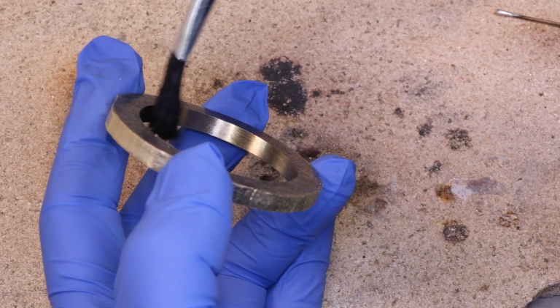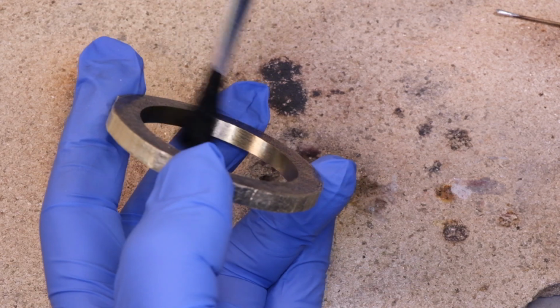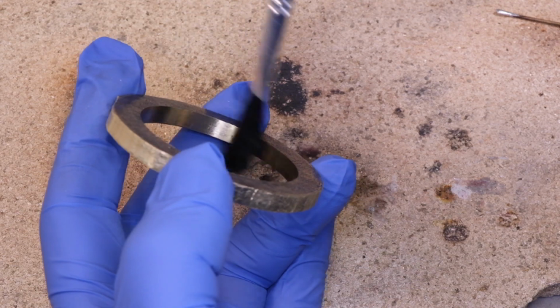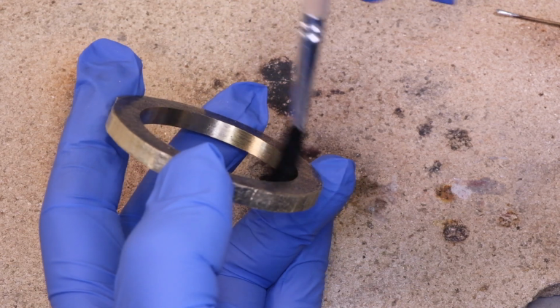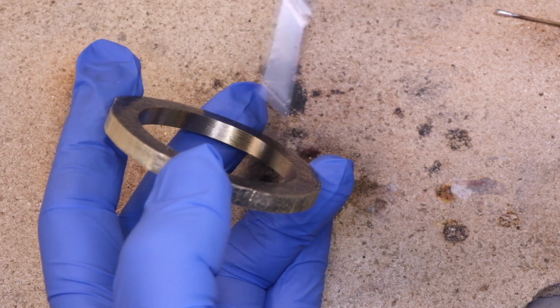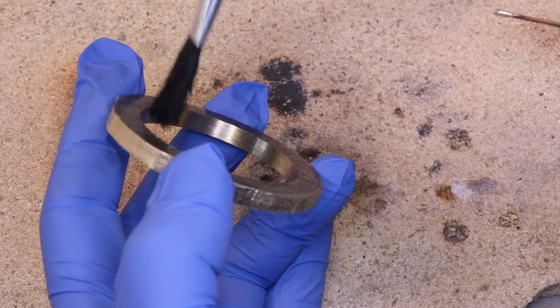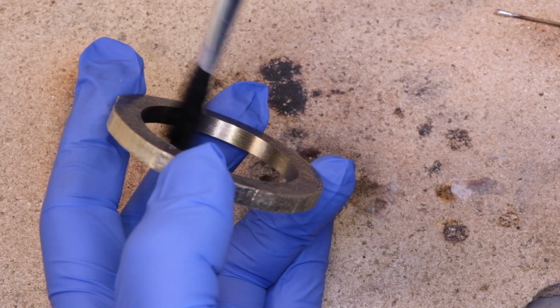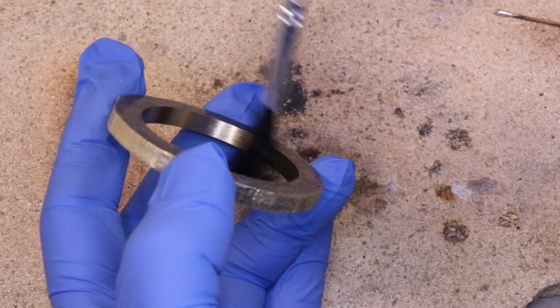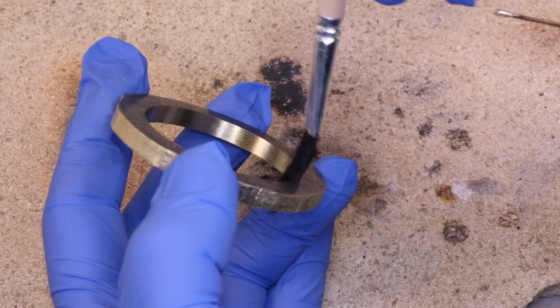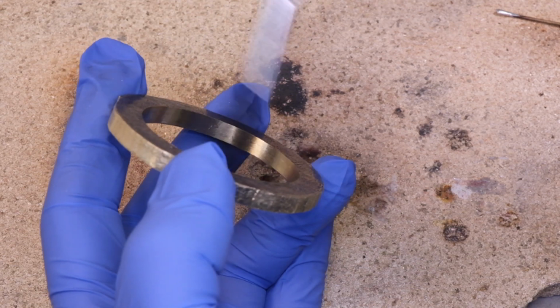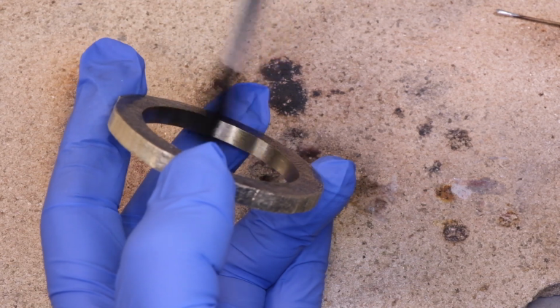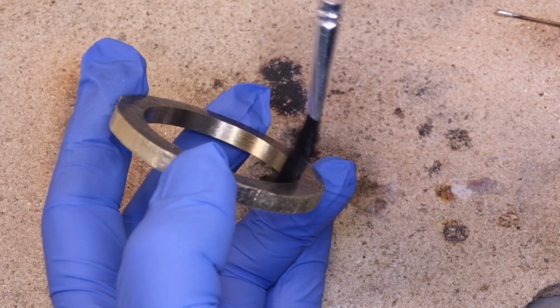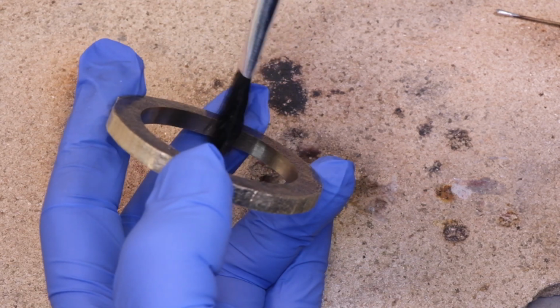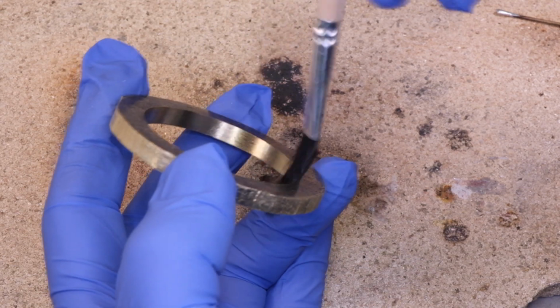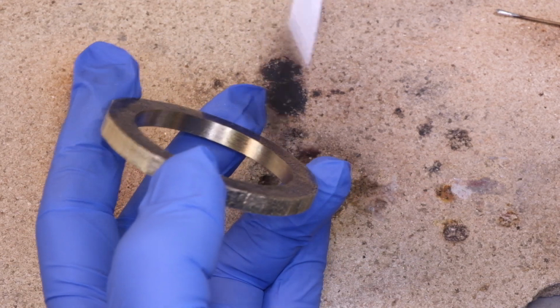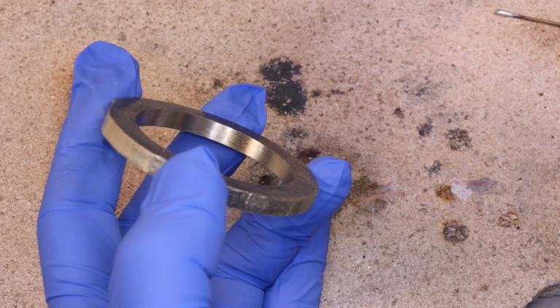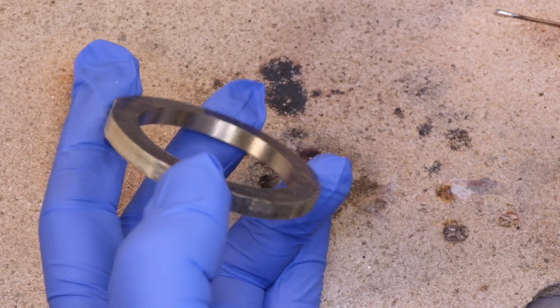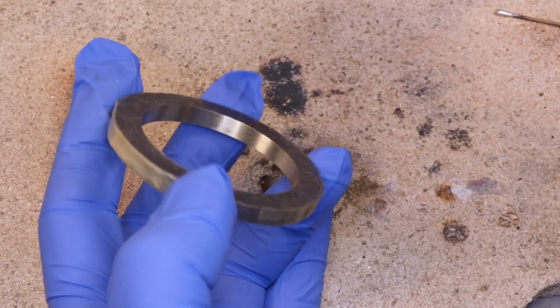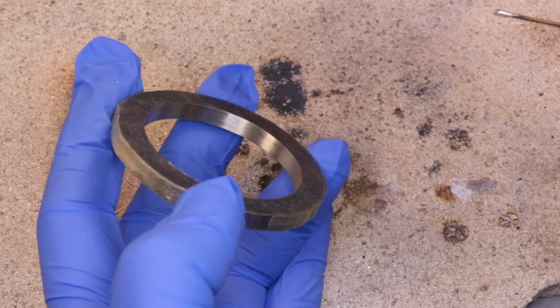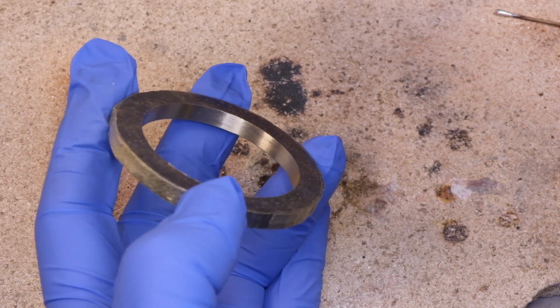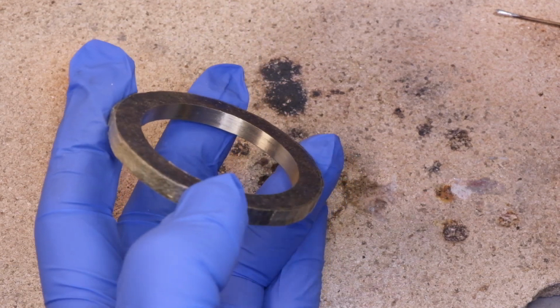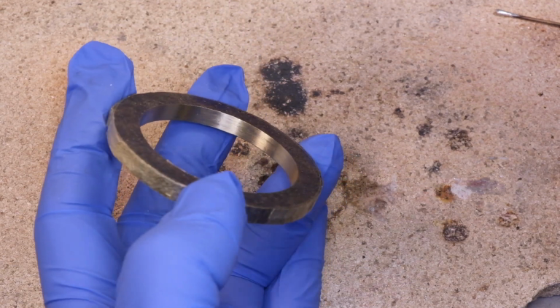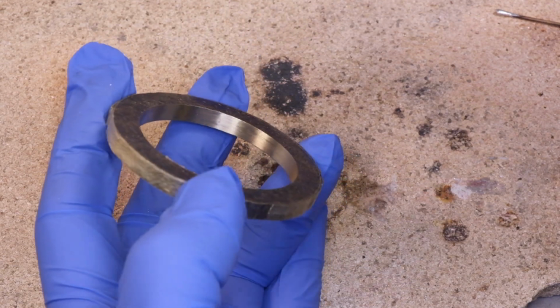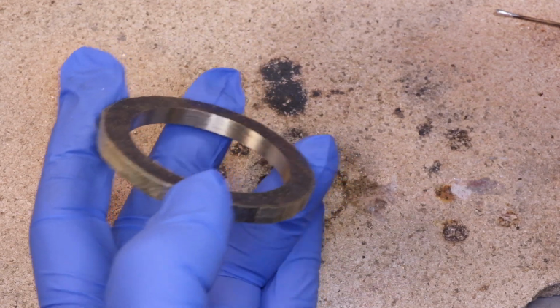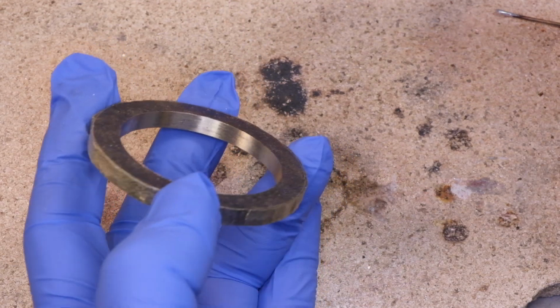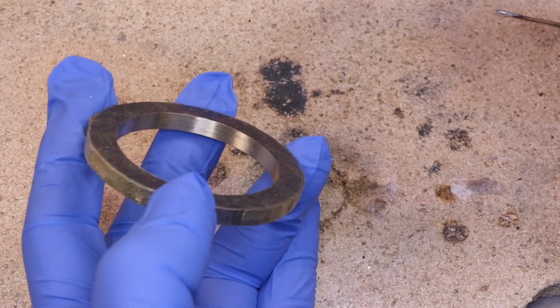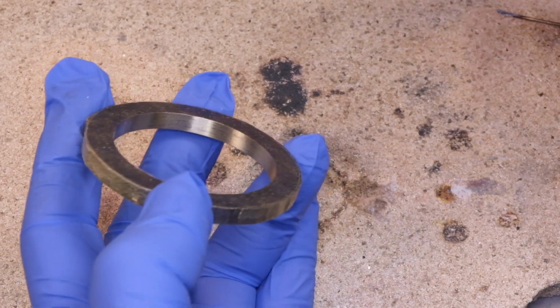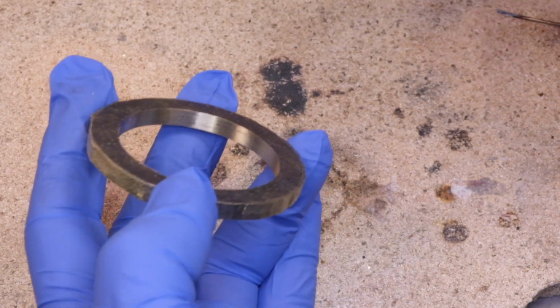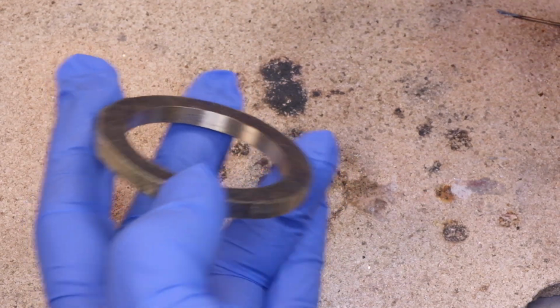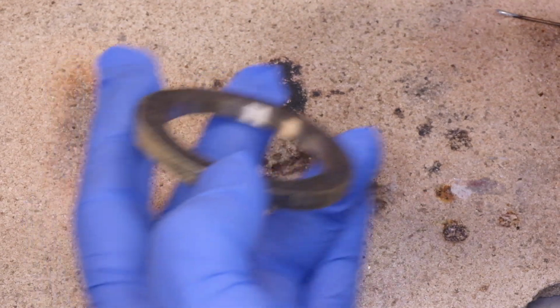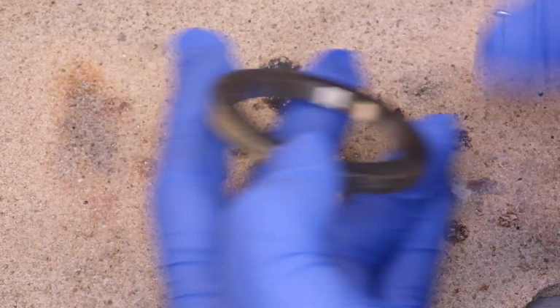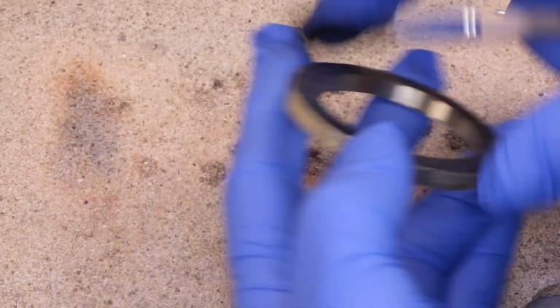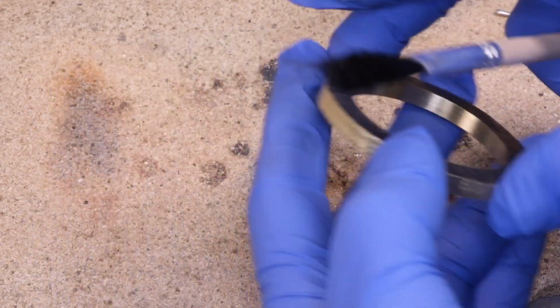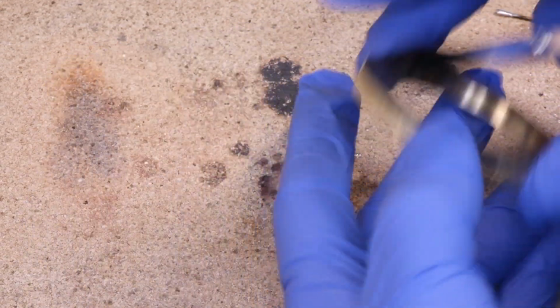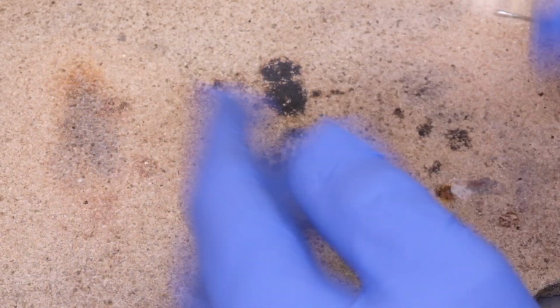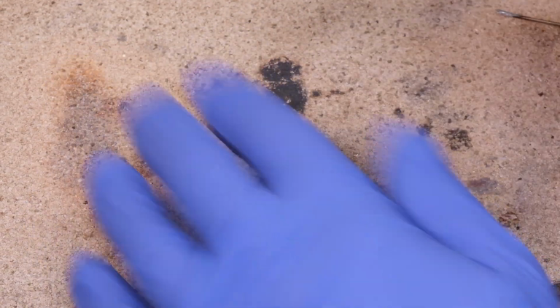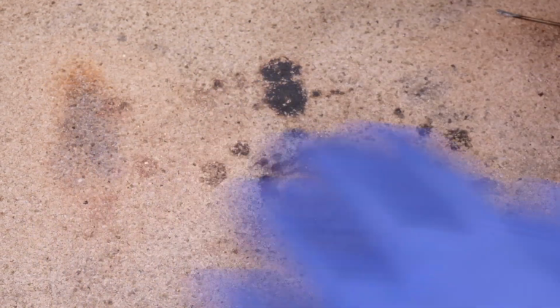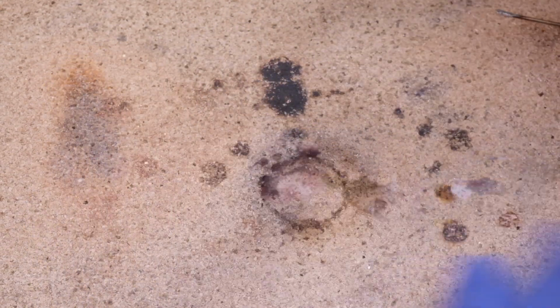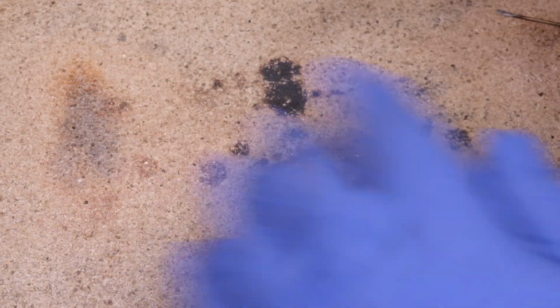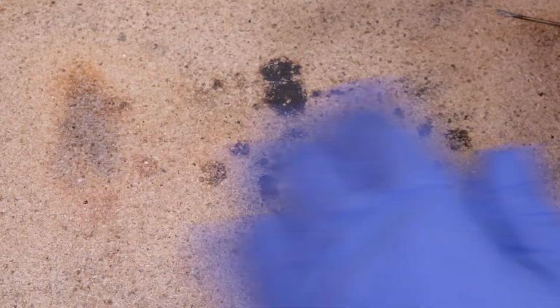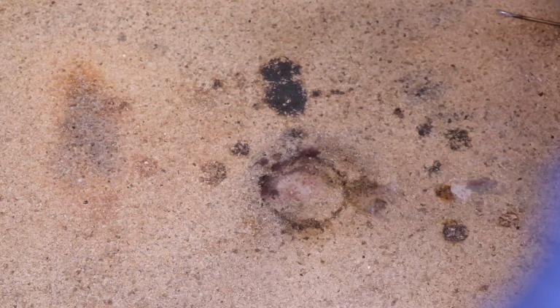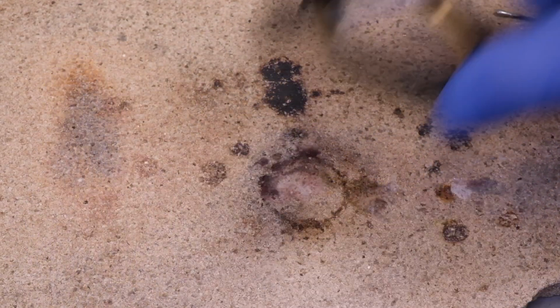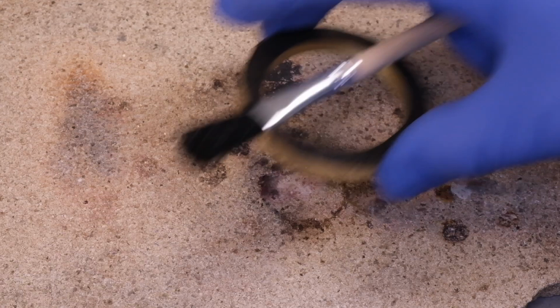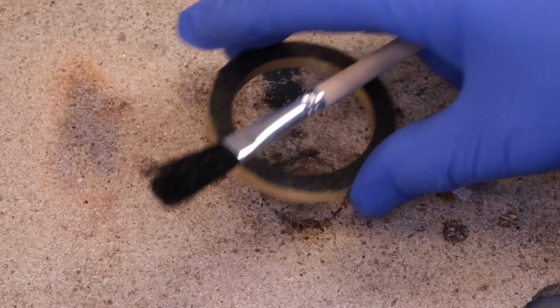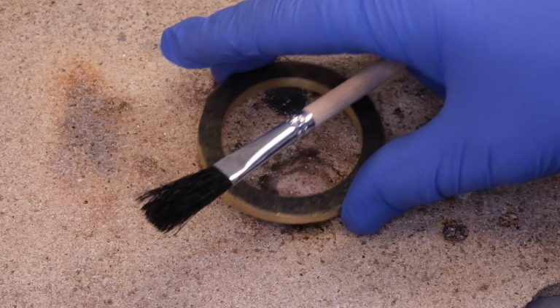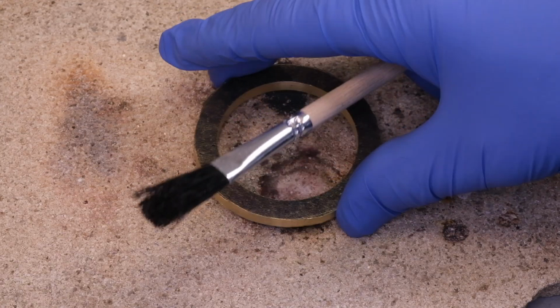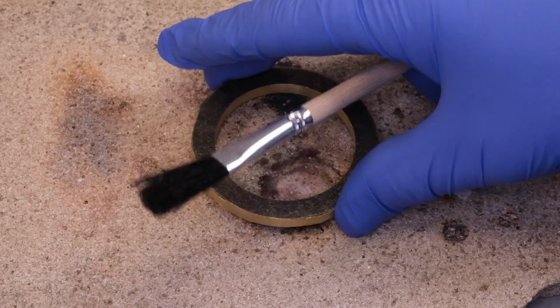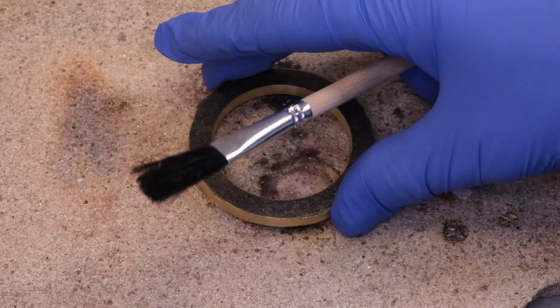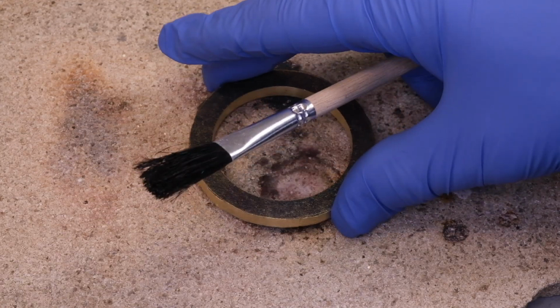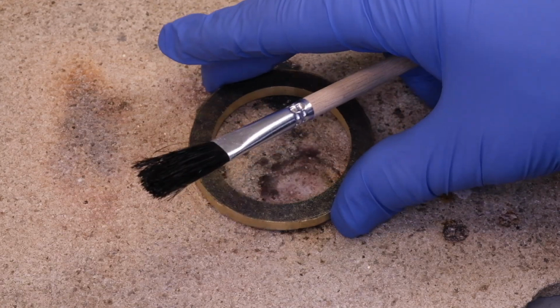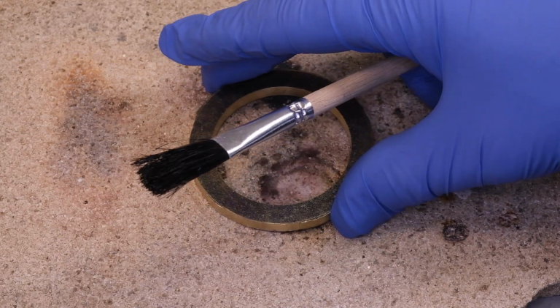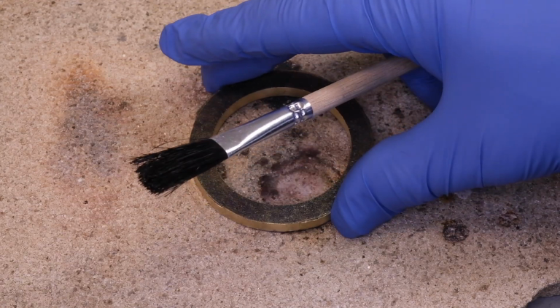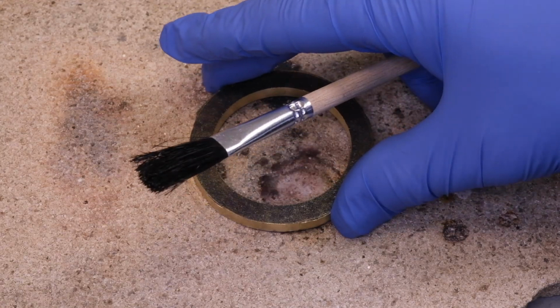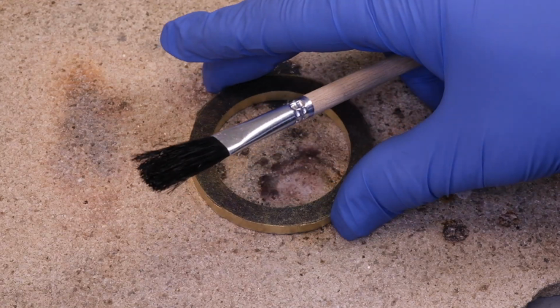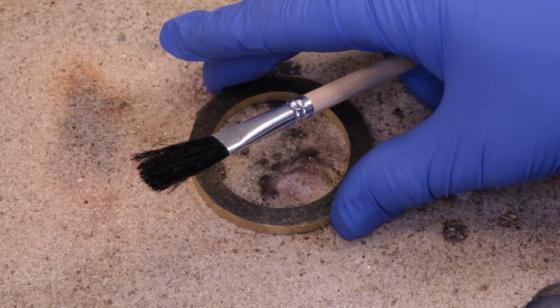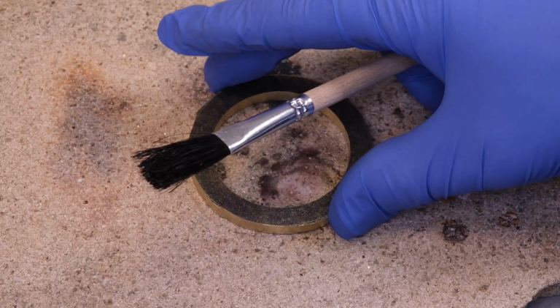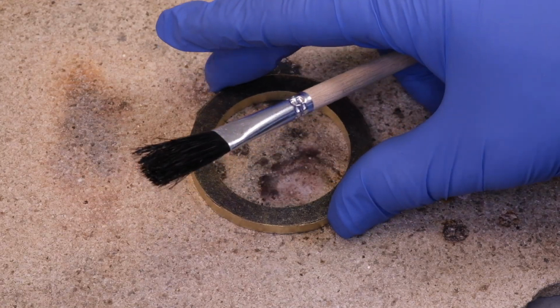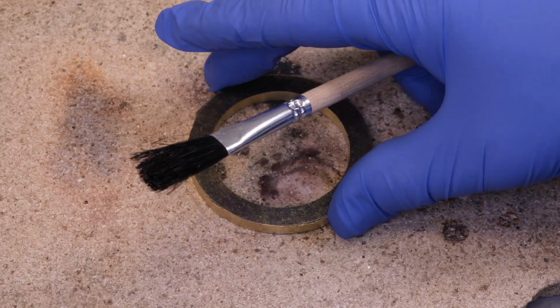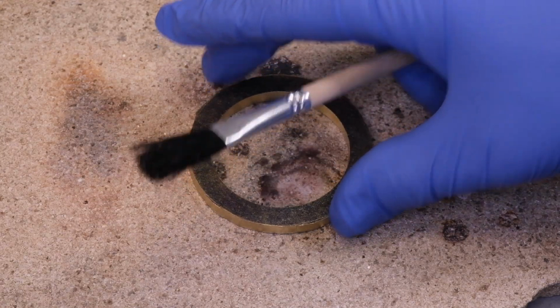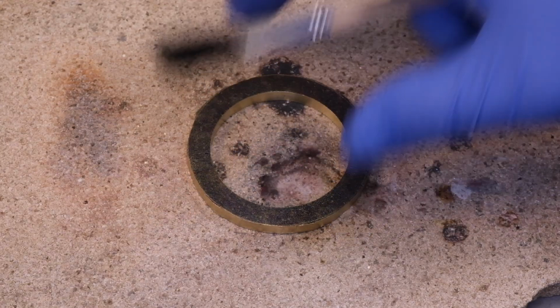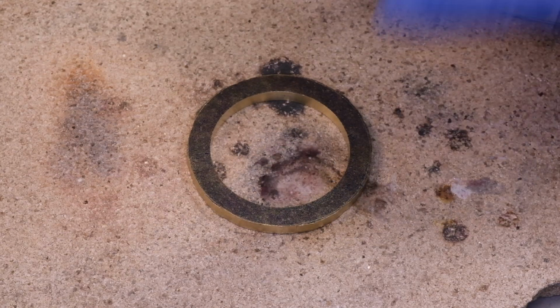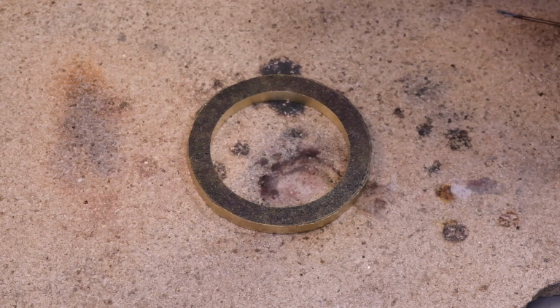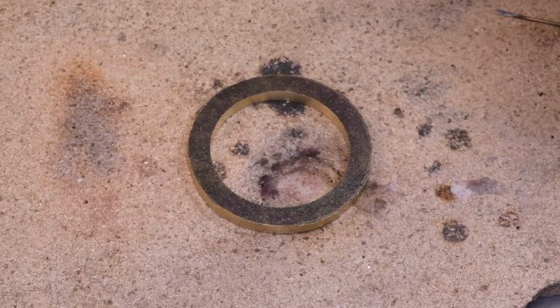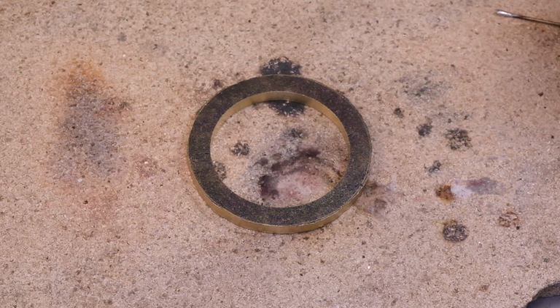The solder has gone everywhere but it's only on the surface, so it's a strong repair.